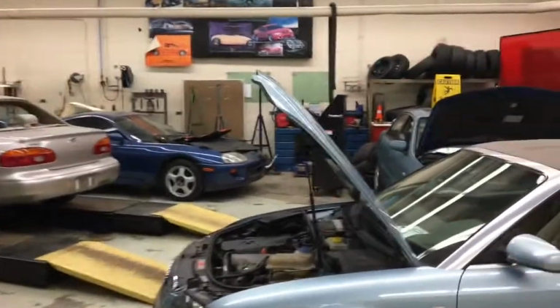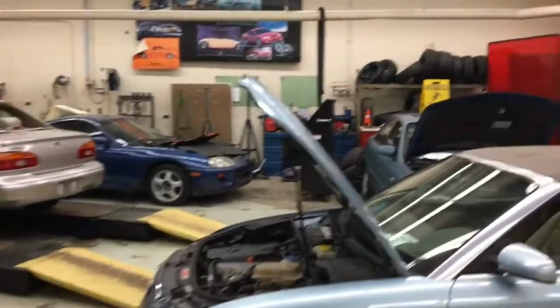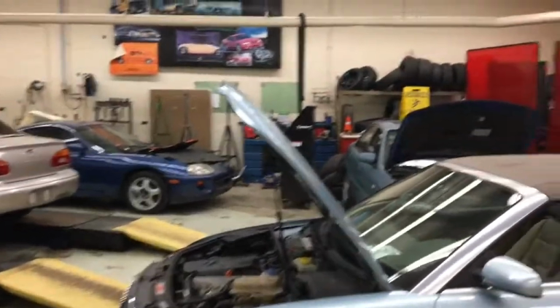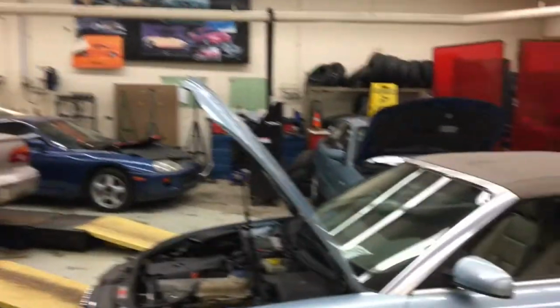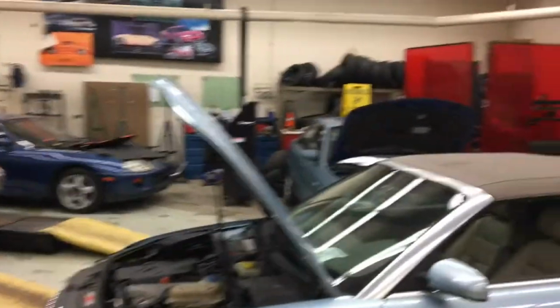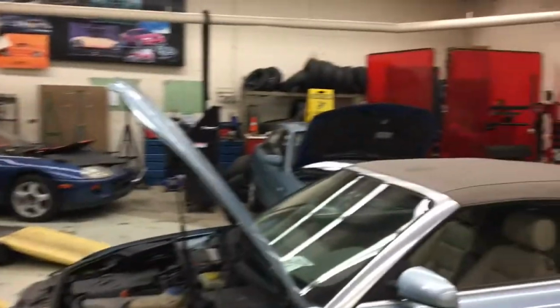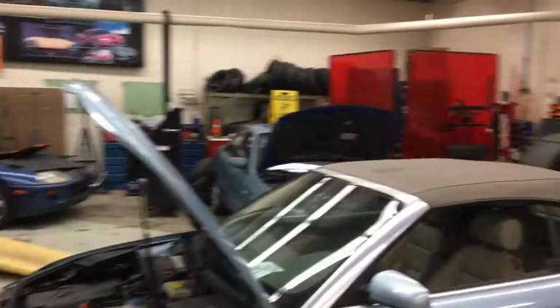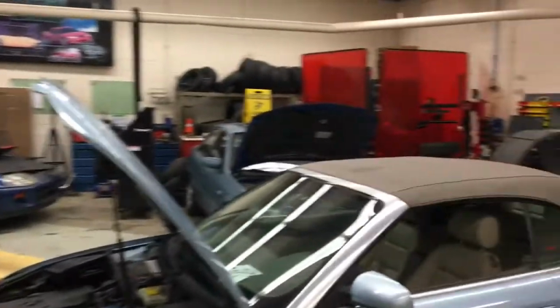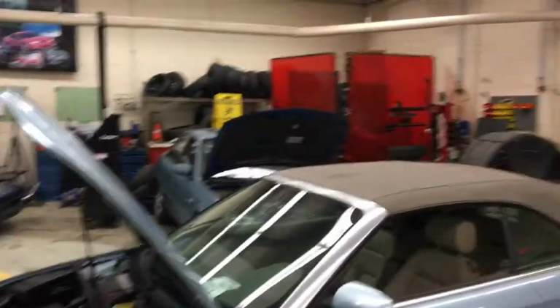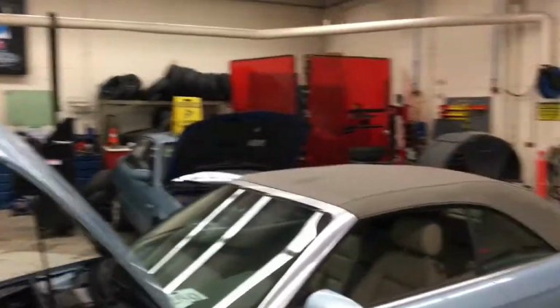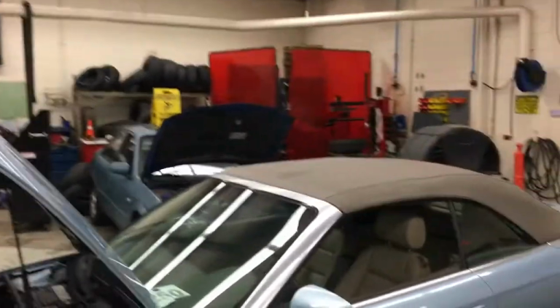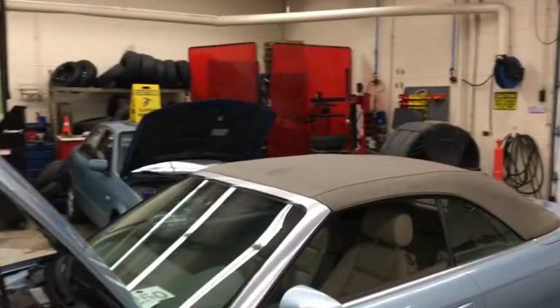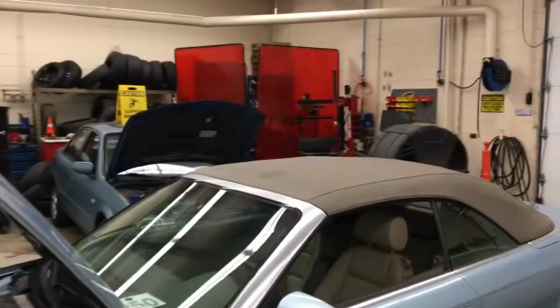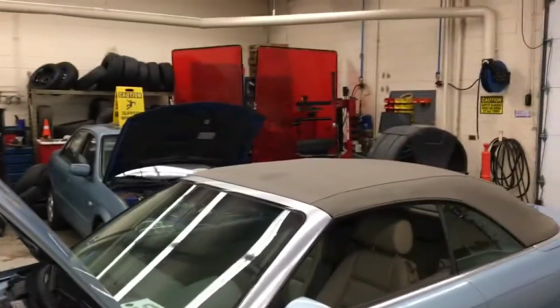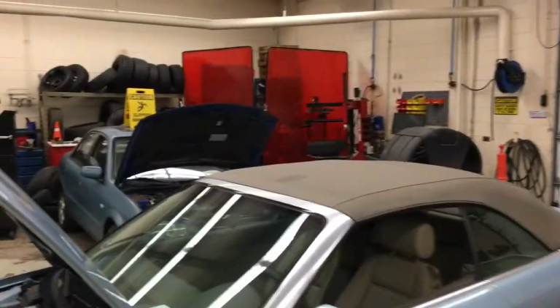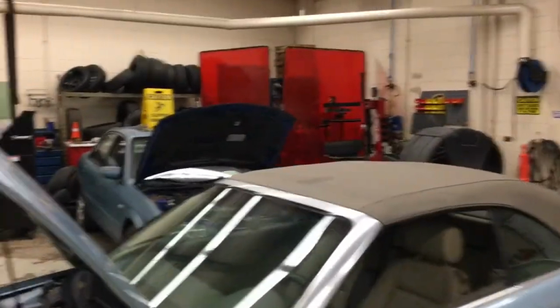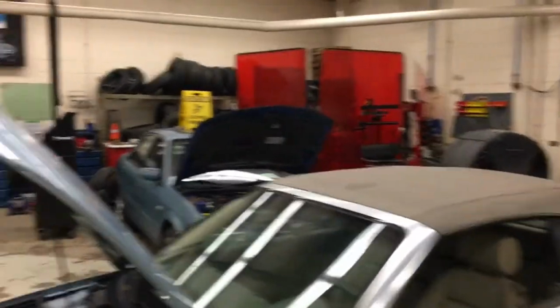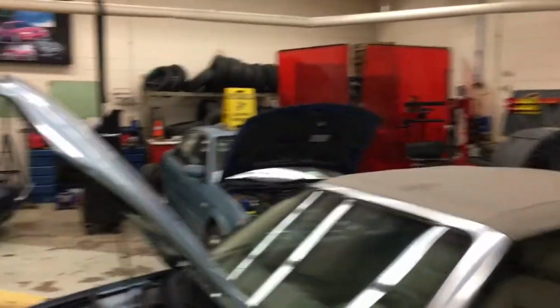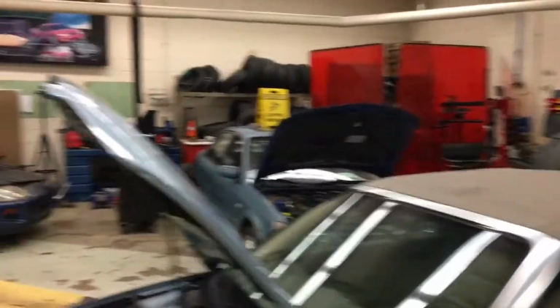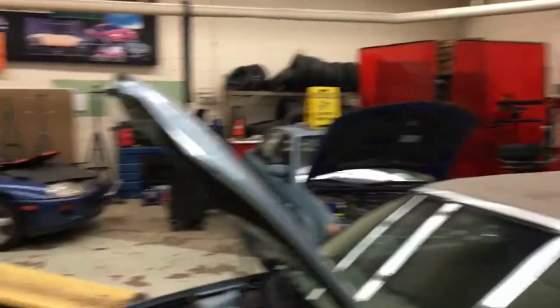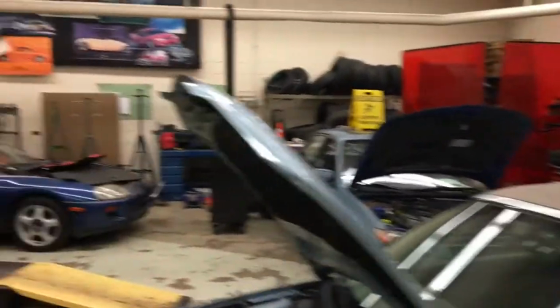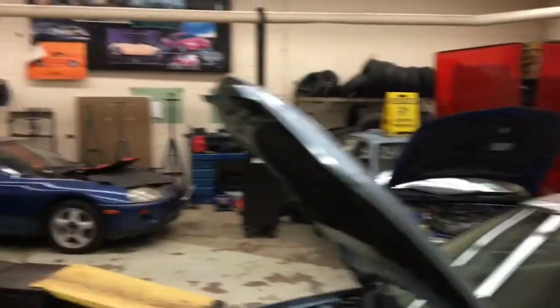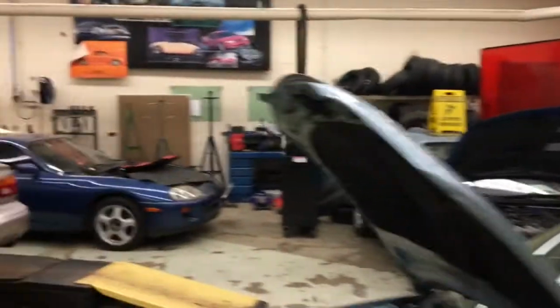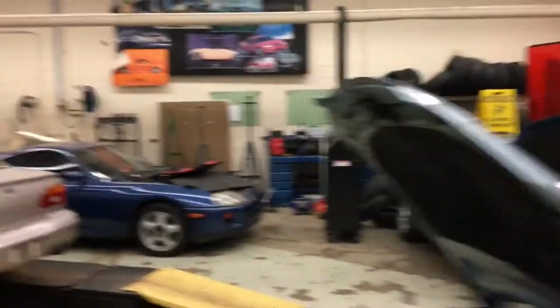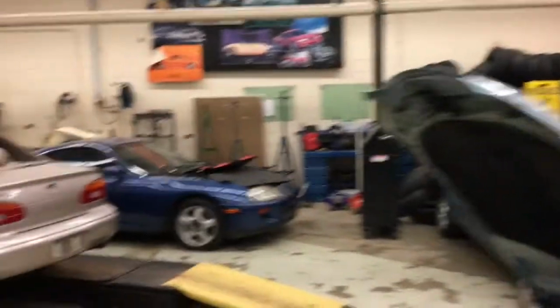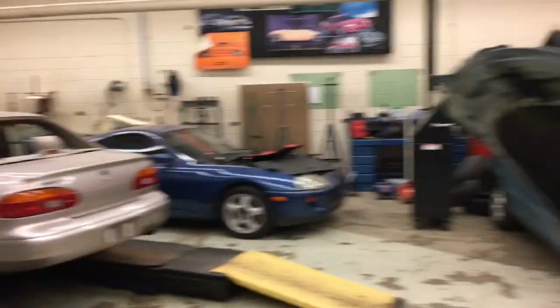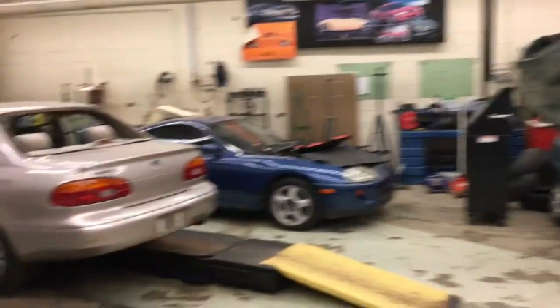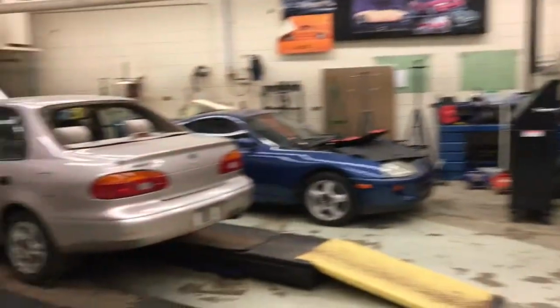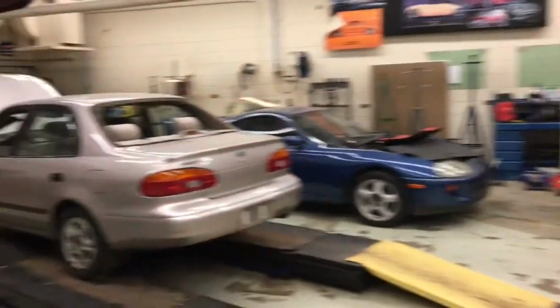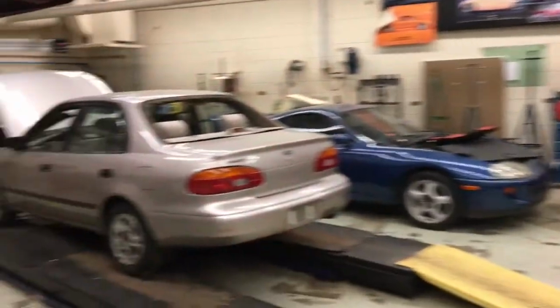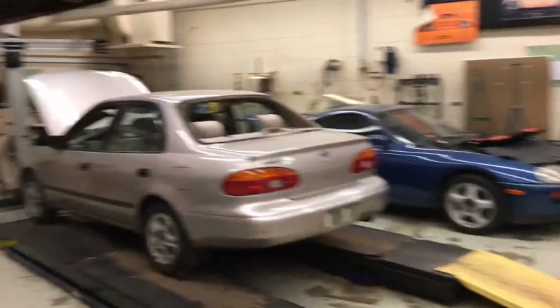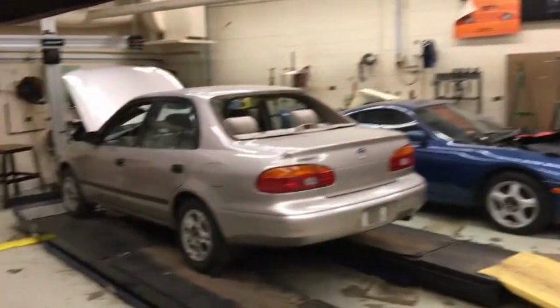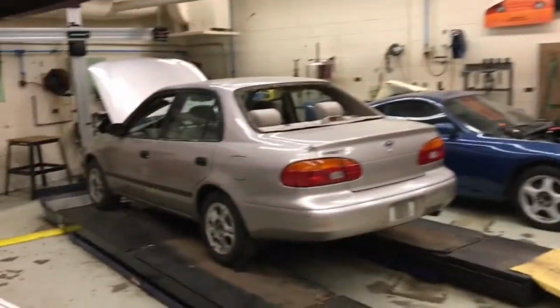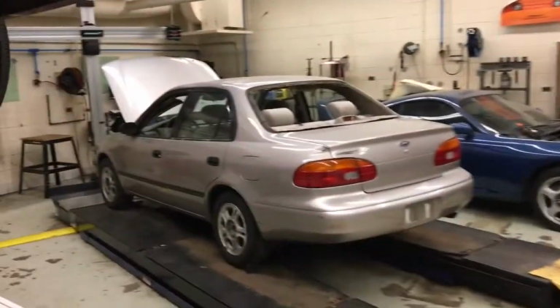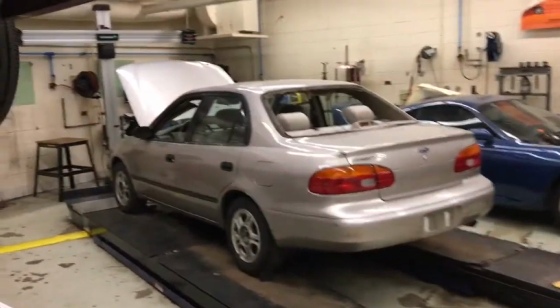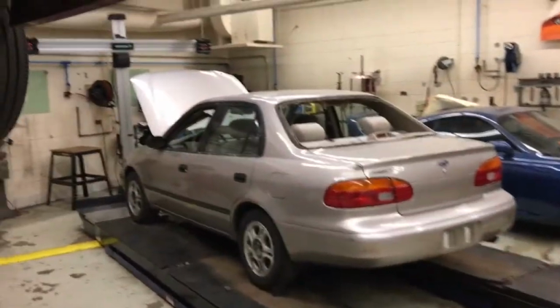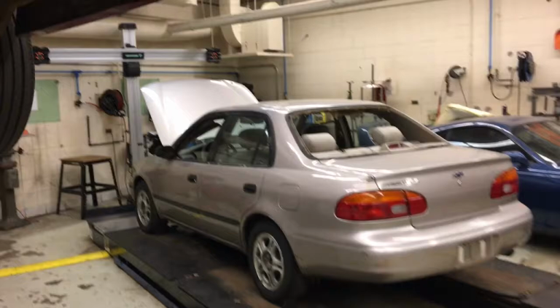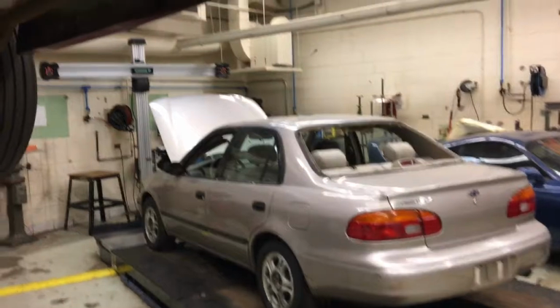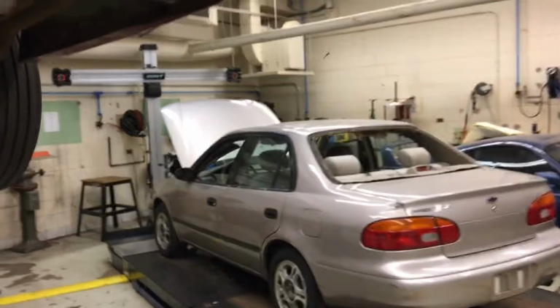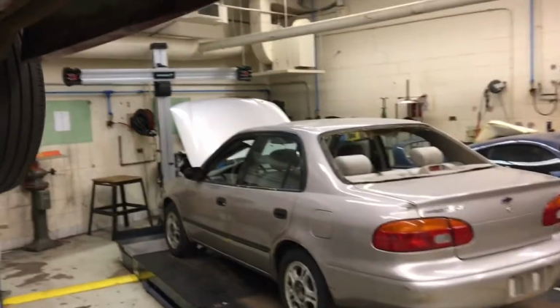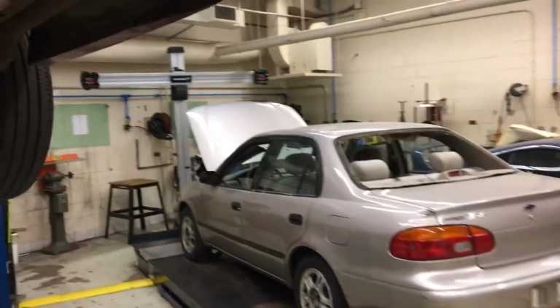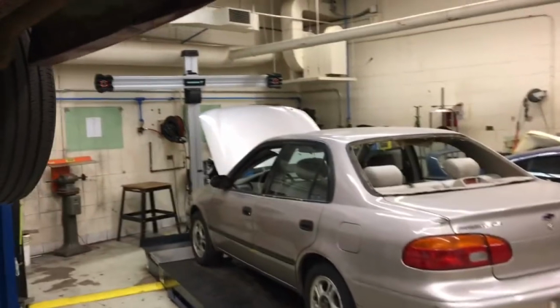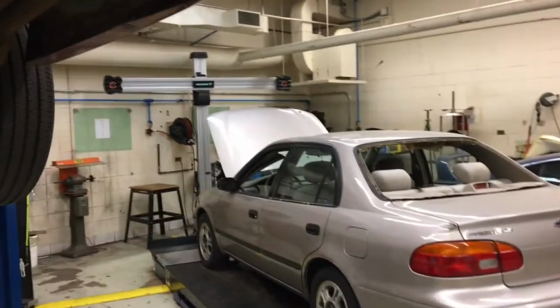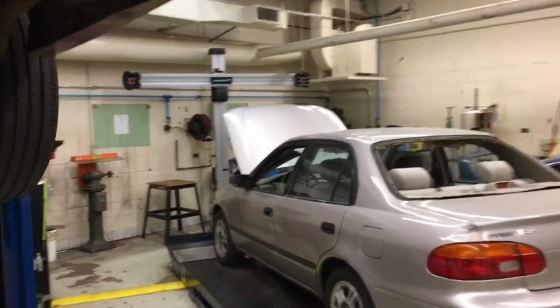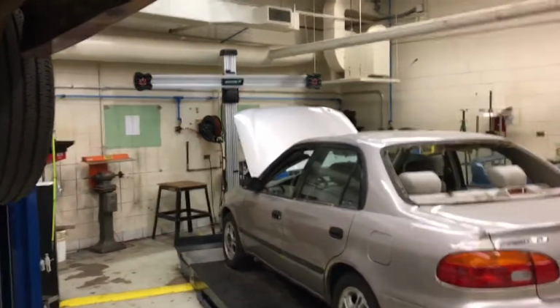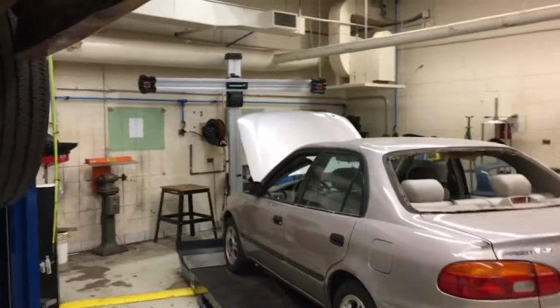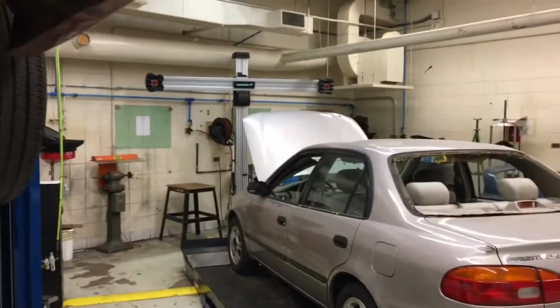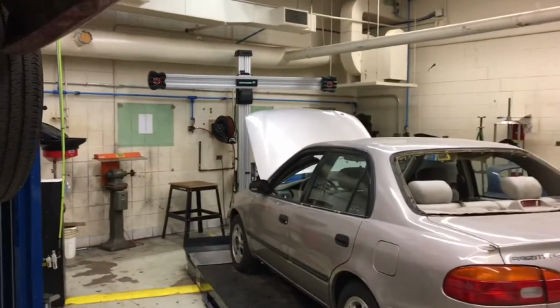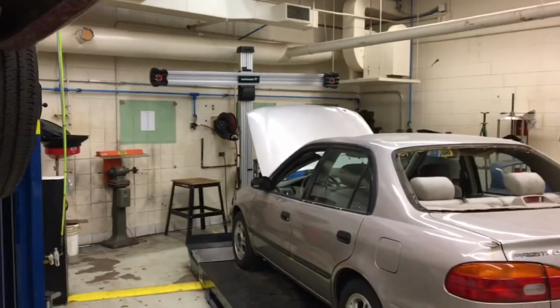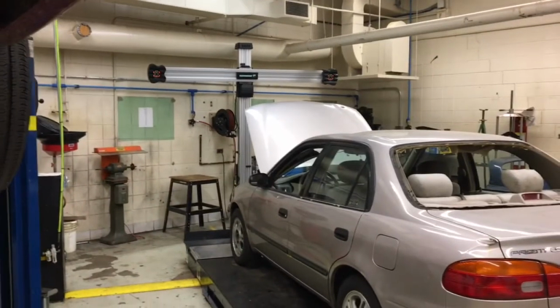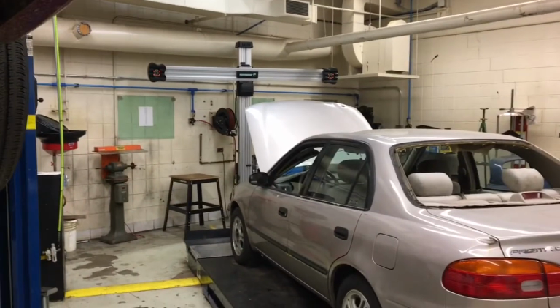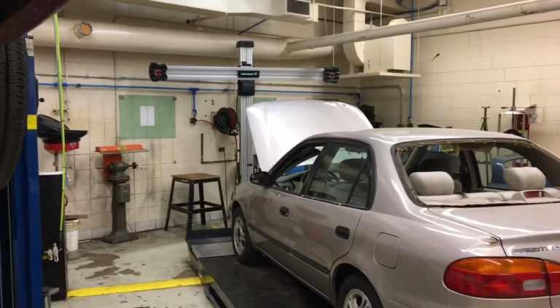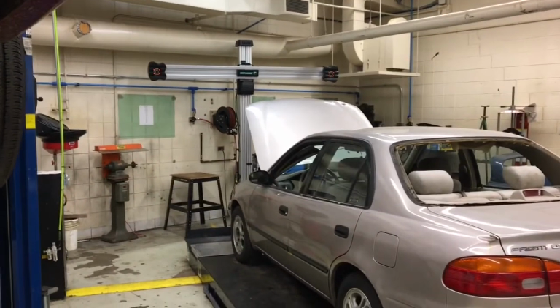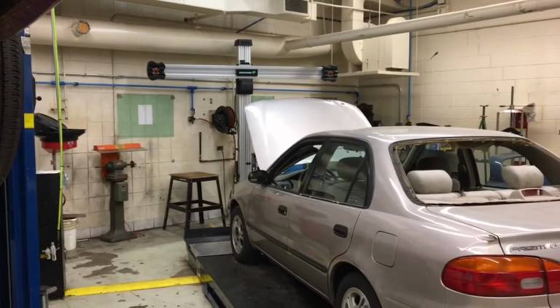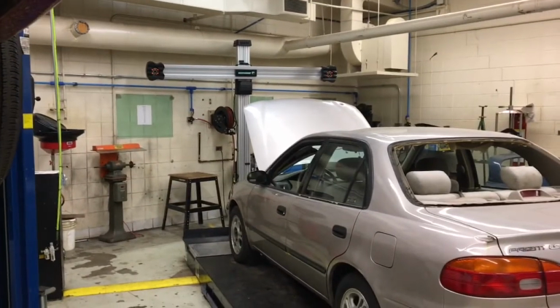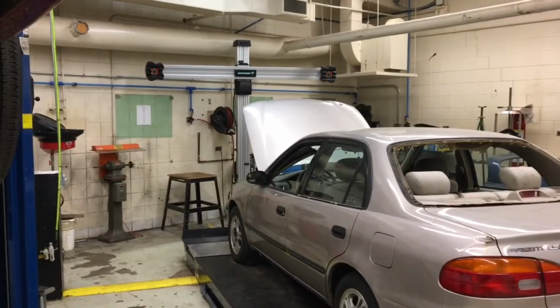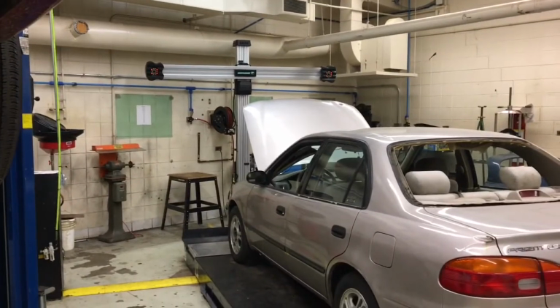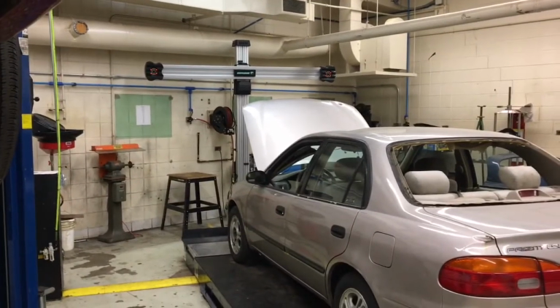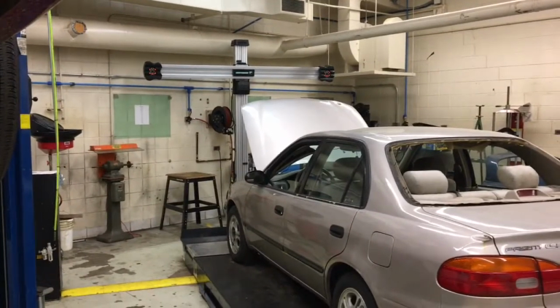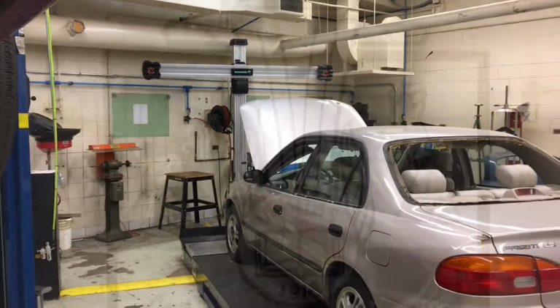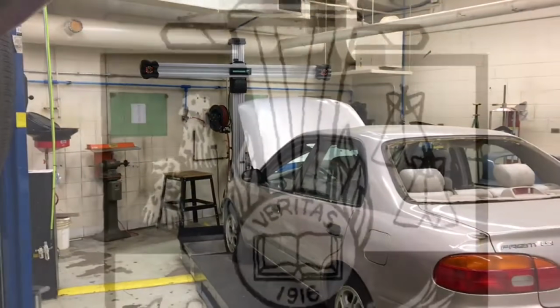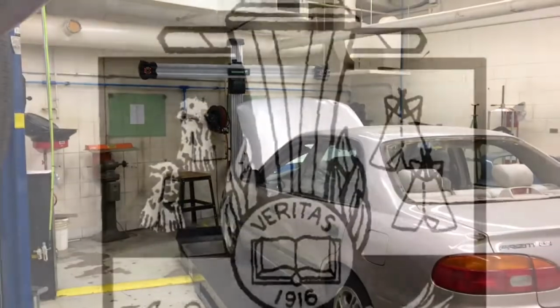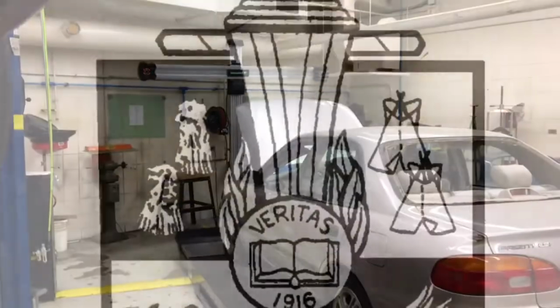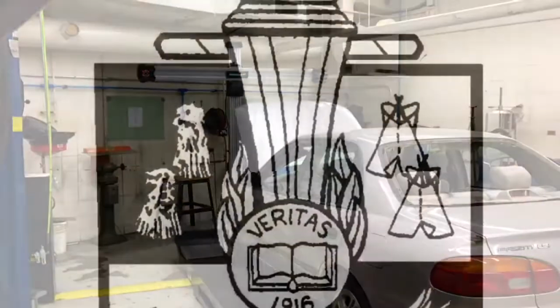We've got some great equipment including welding in the back corner. This is our alignment machine — that's our most recent purchase, so we're excited with what we have available.